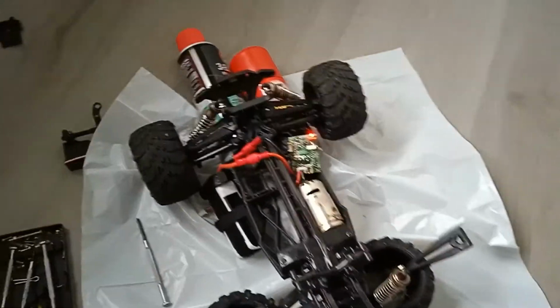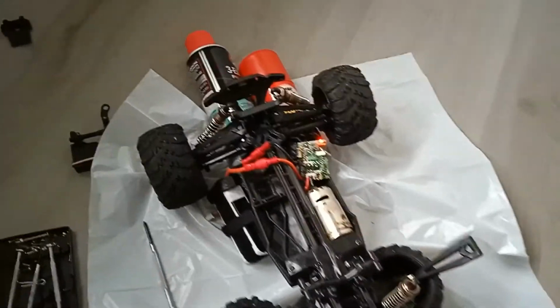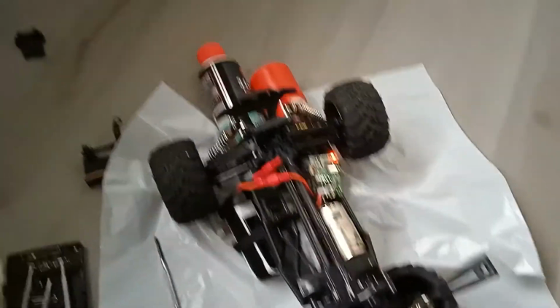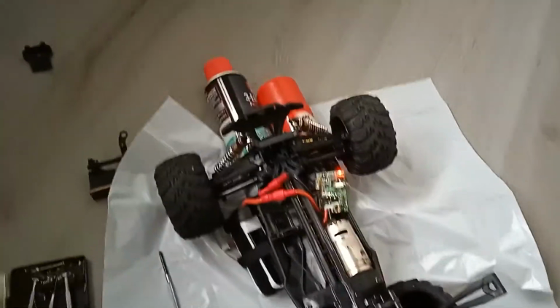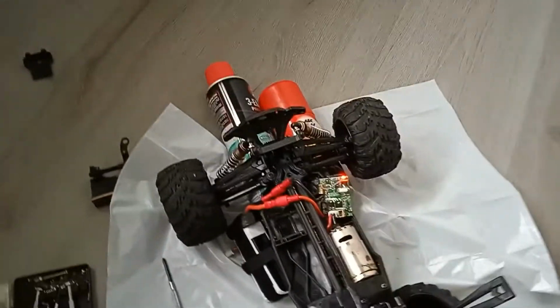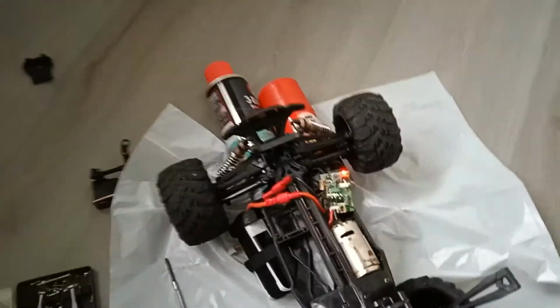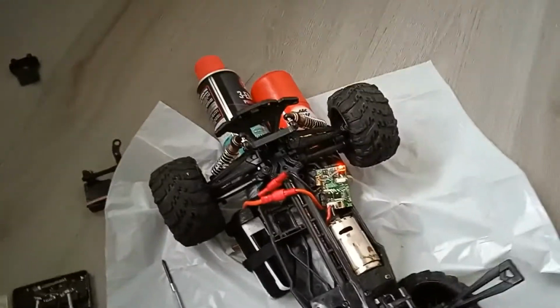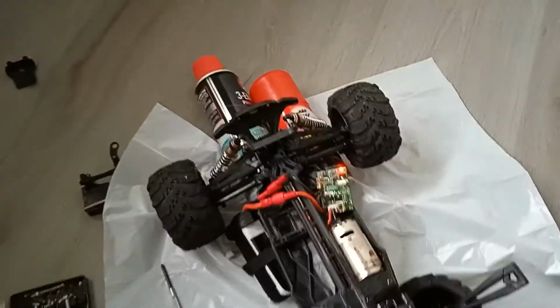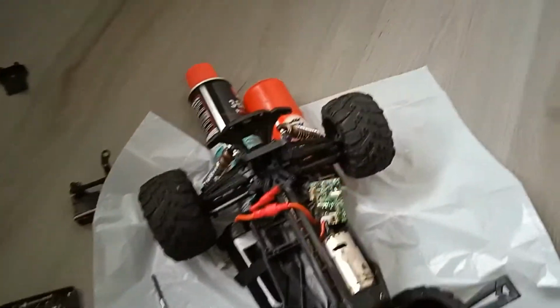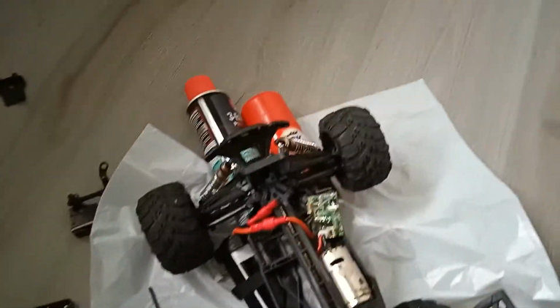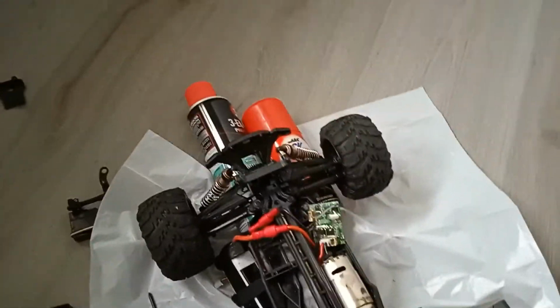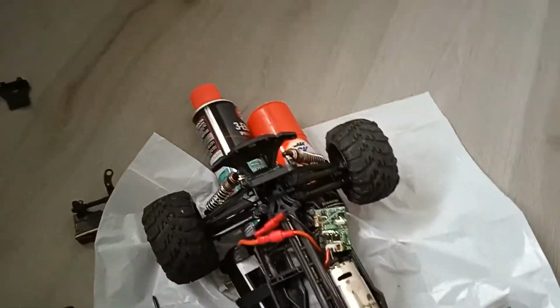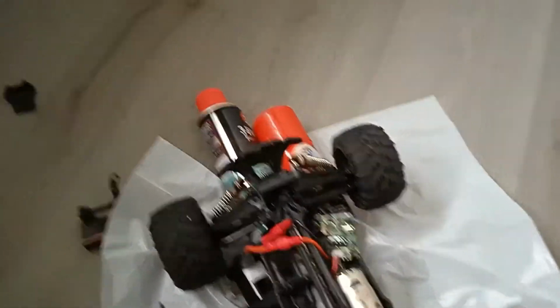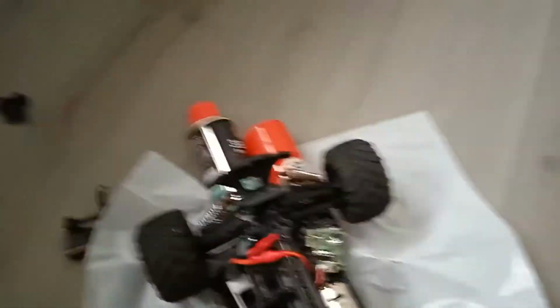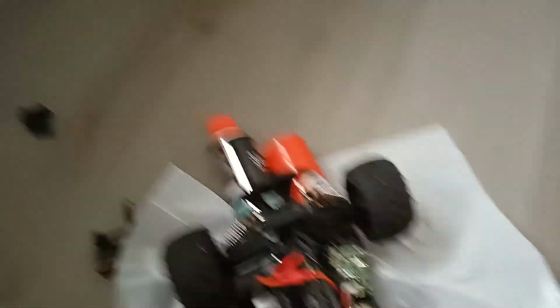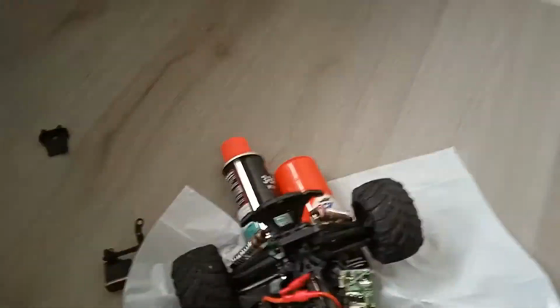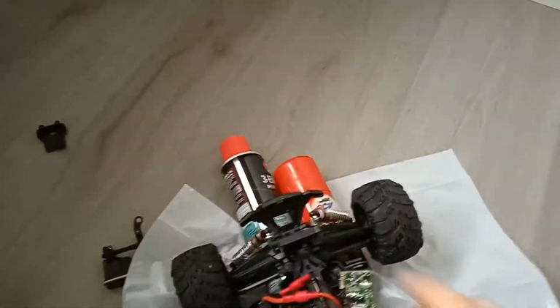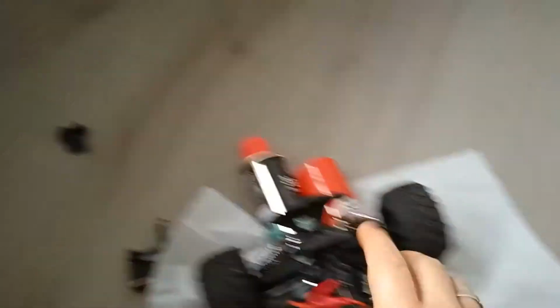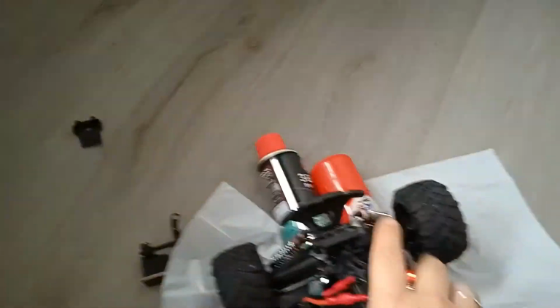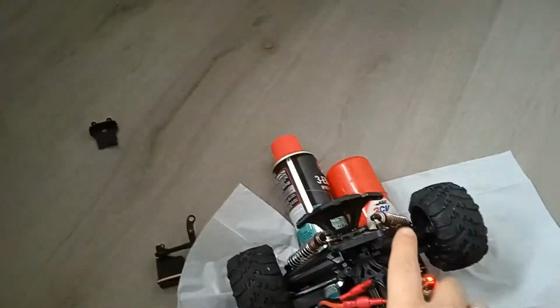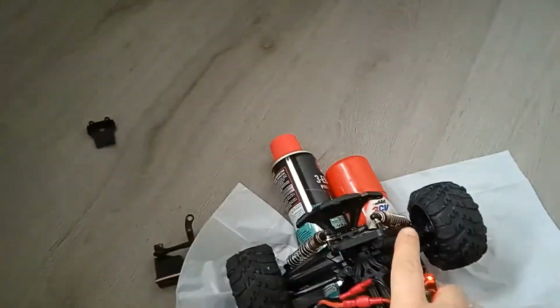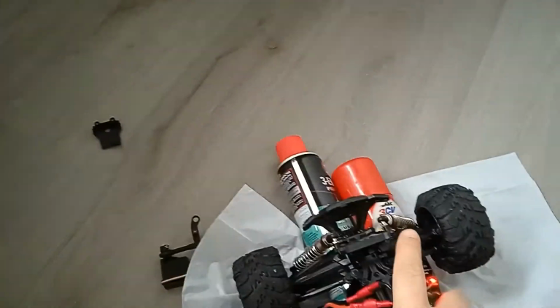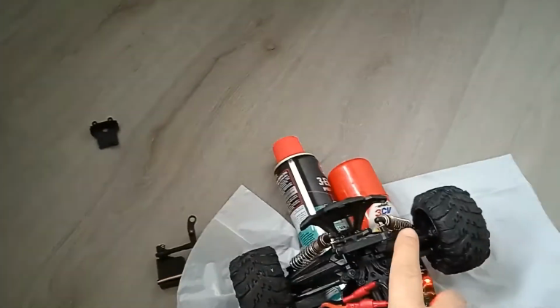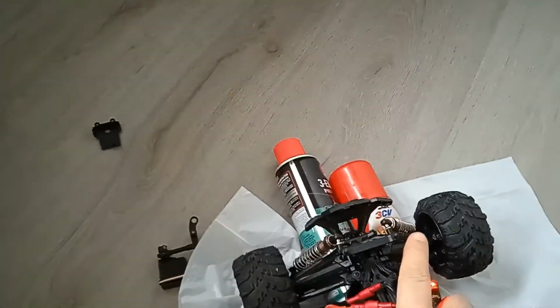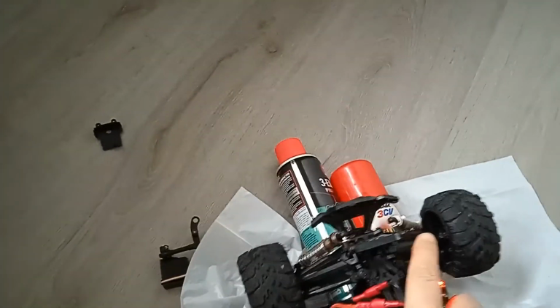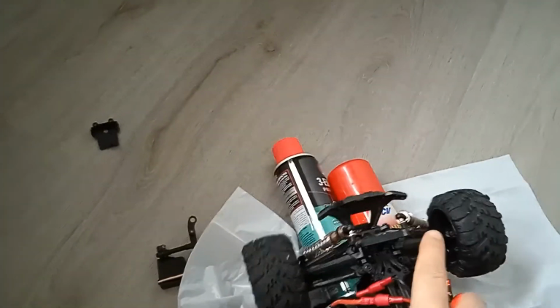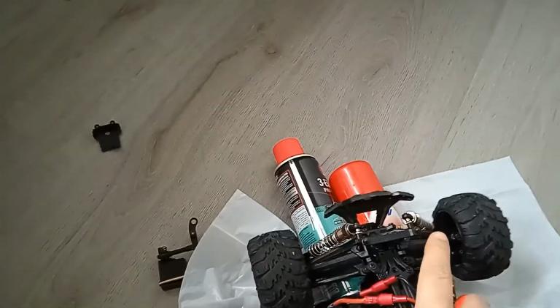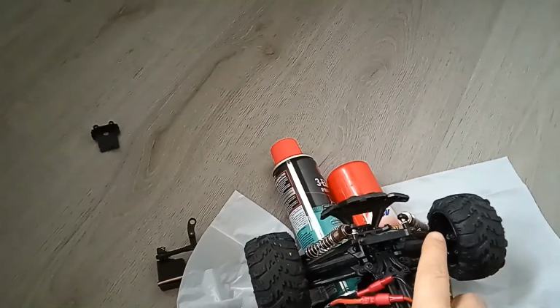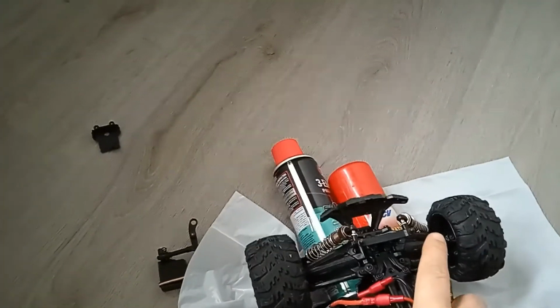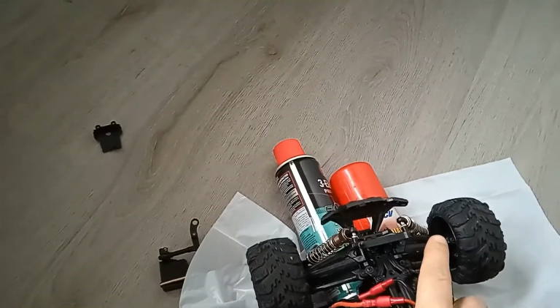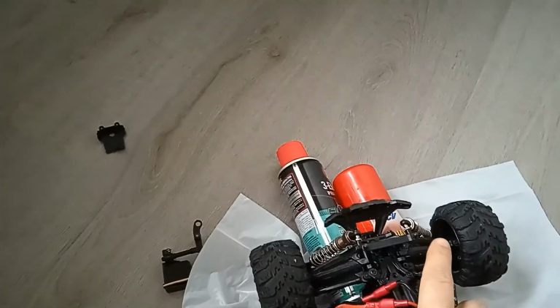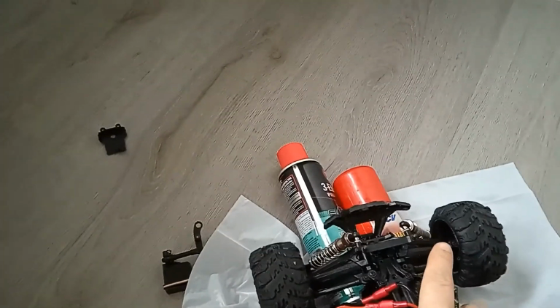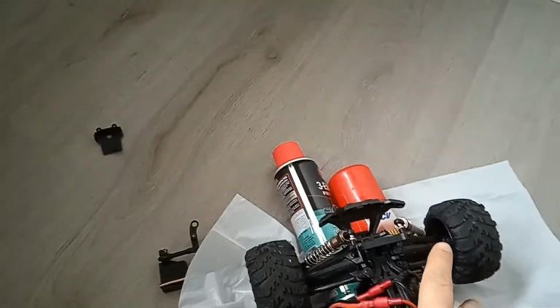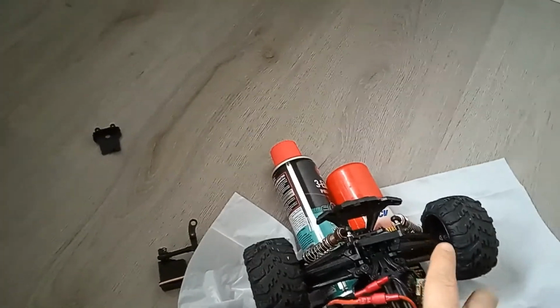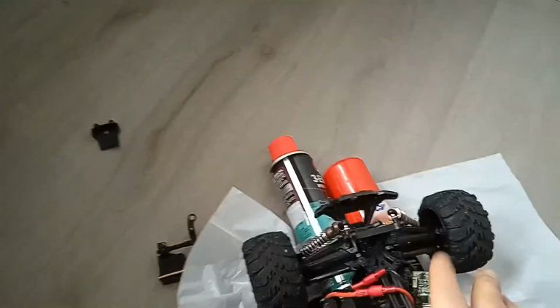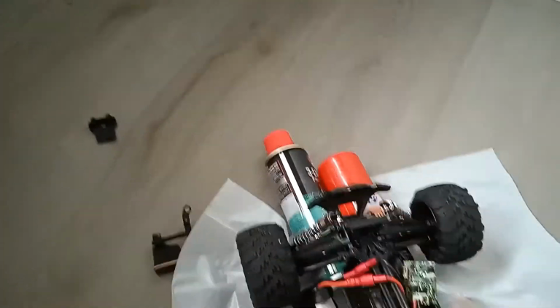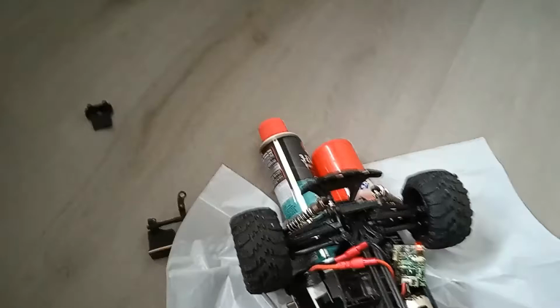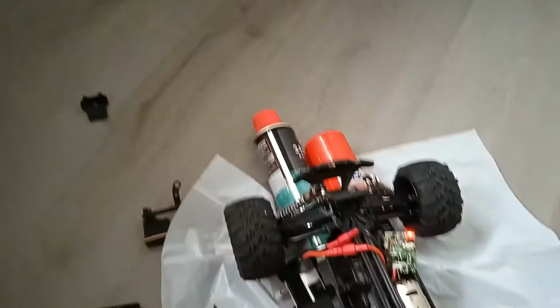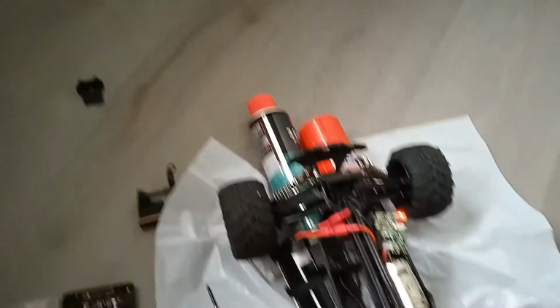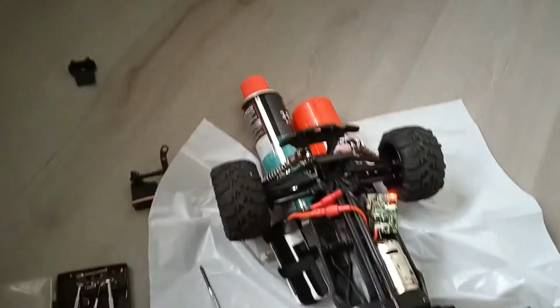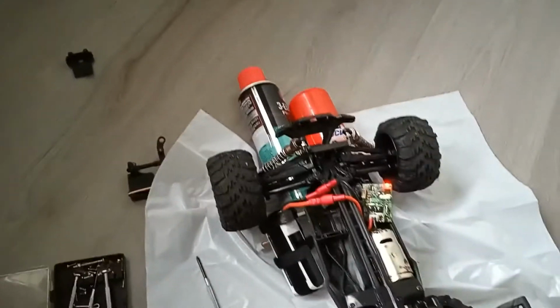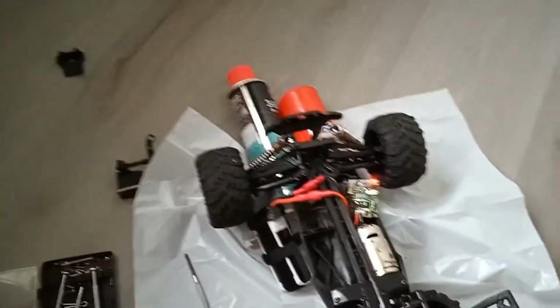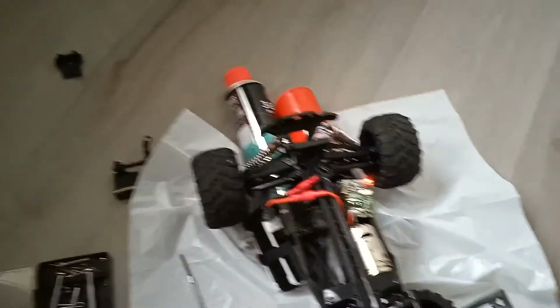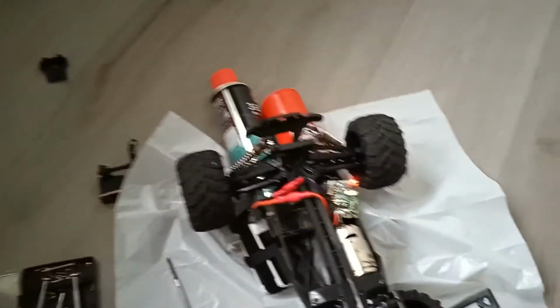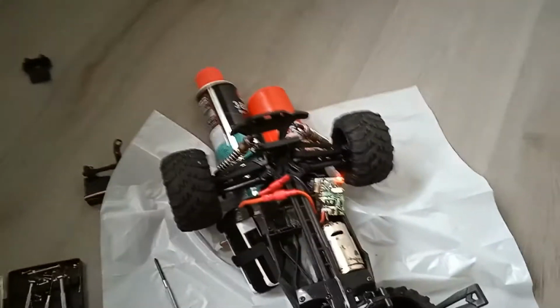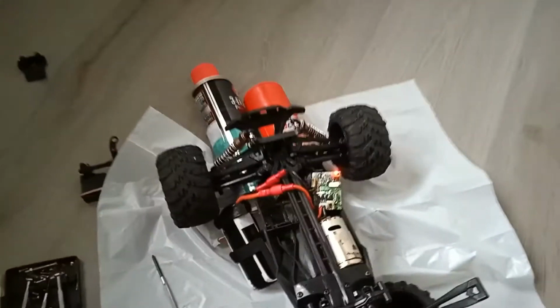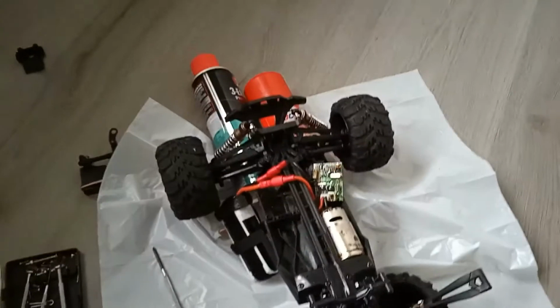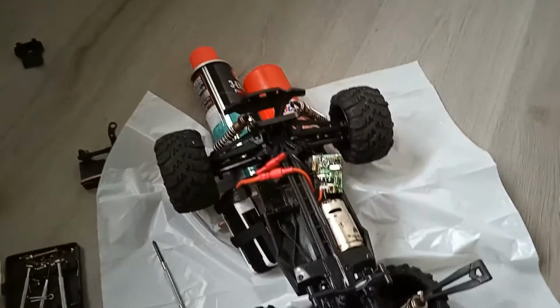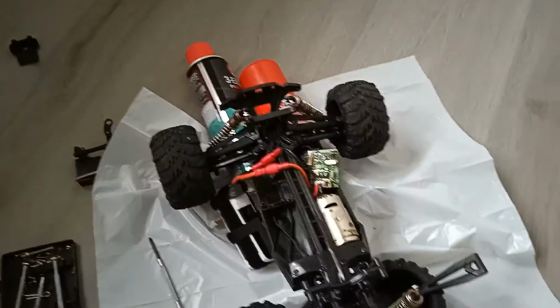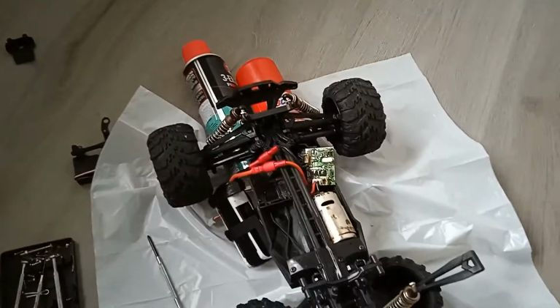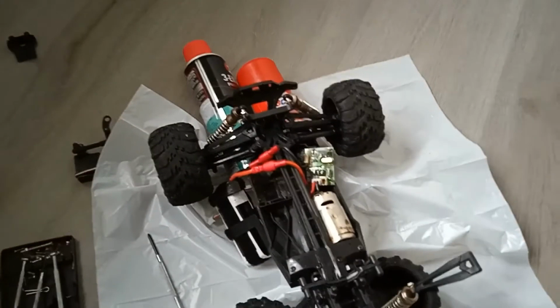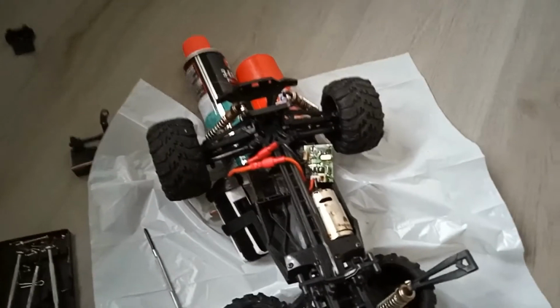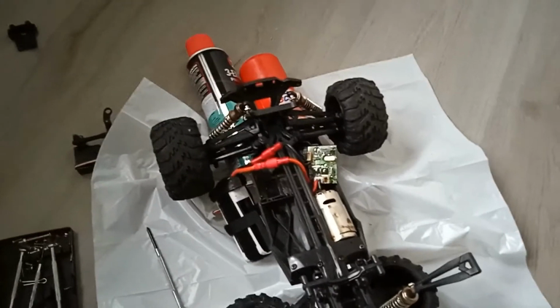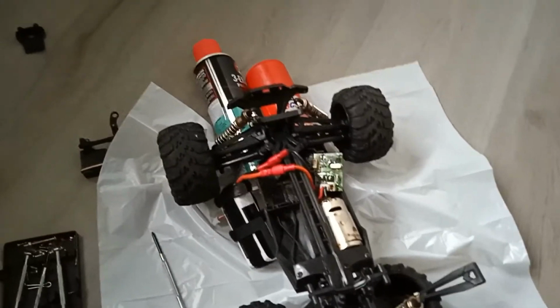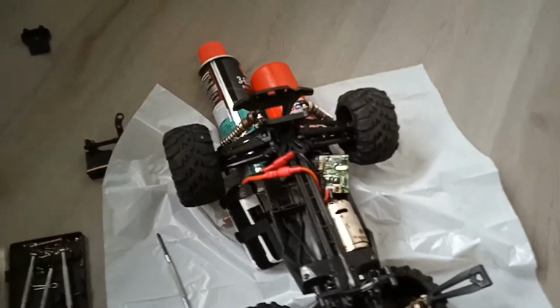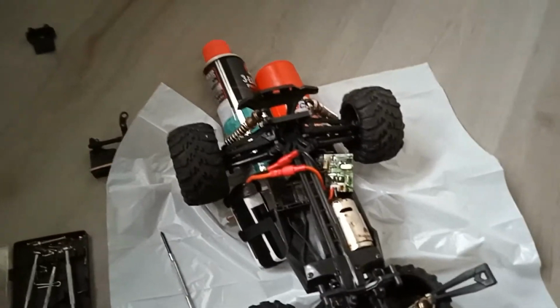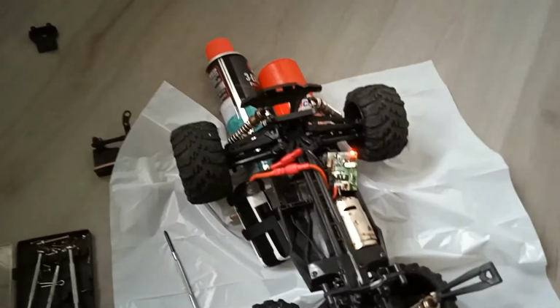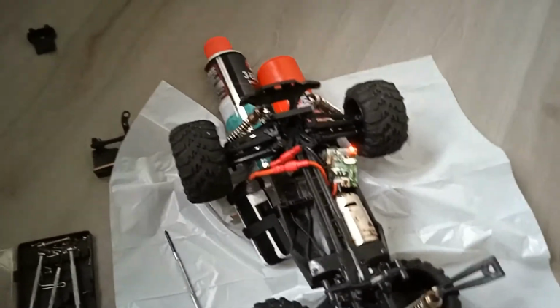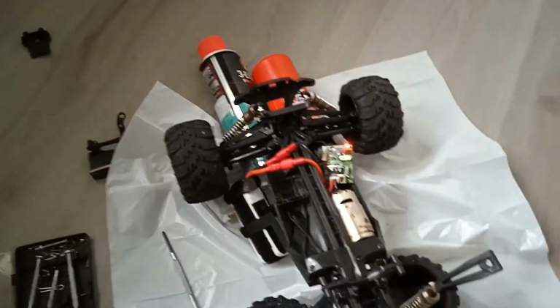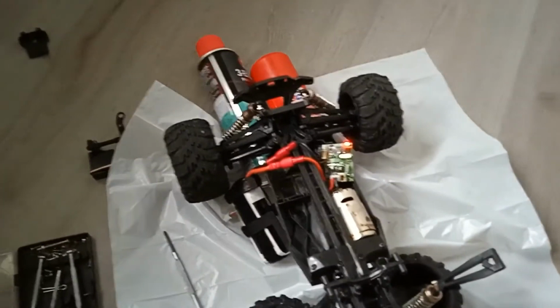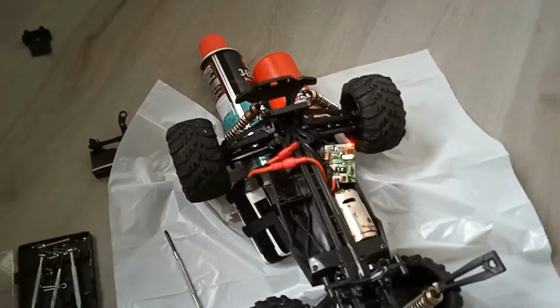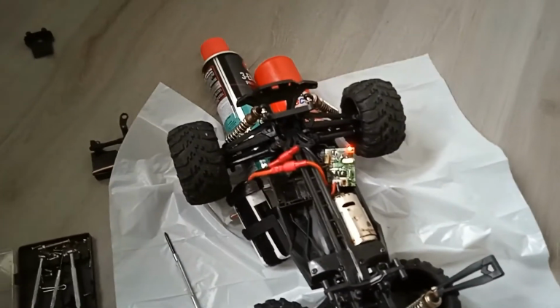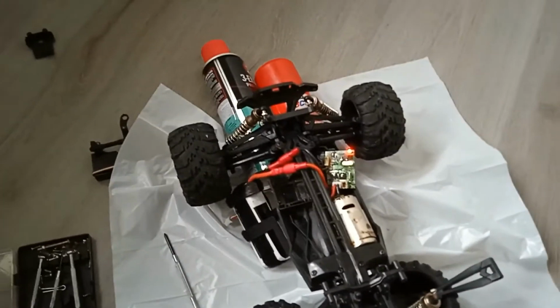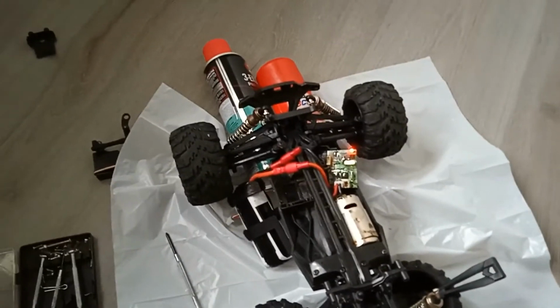I can hear only a mild sound, which means all the gears are working fine. I think we're good to go.